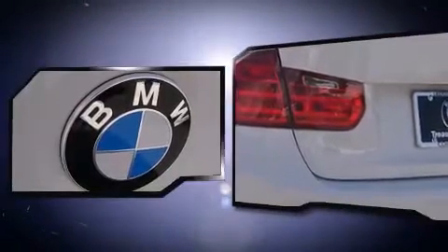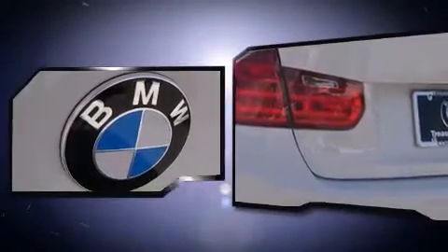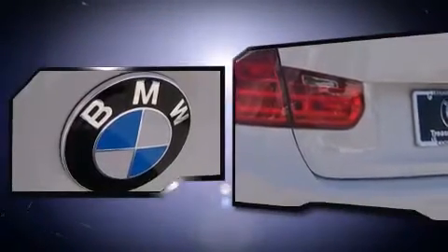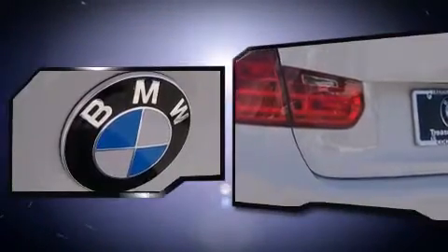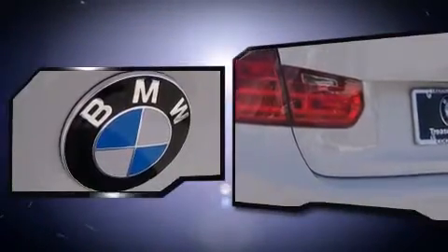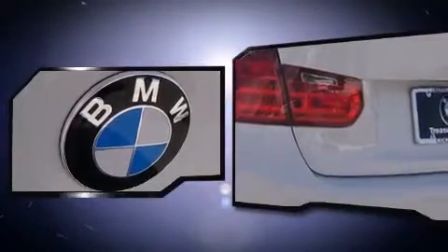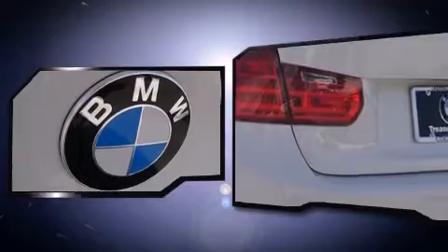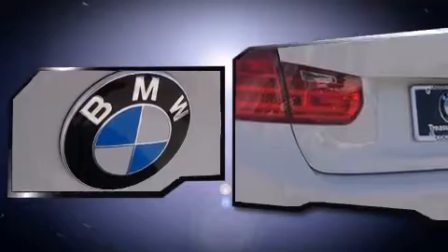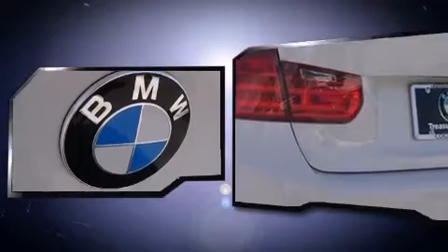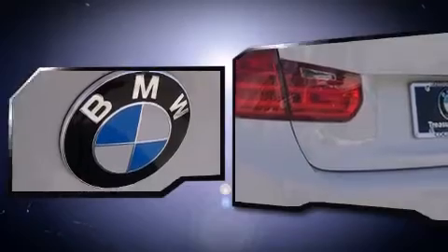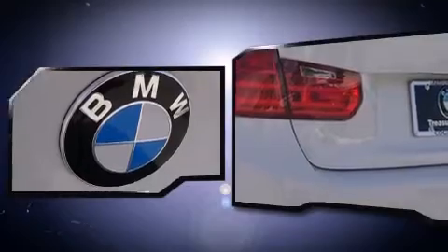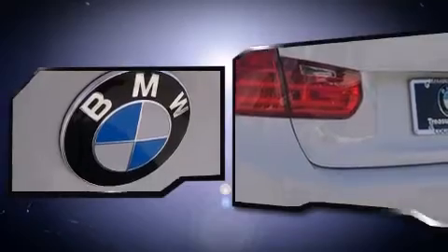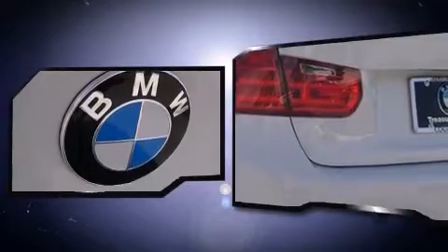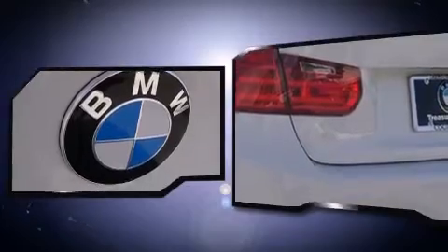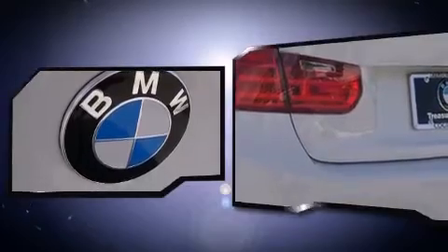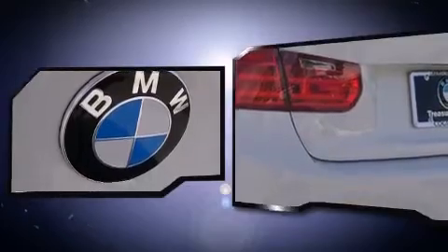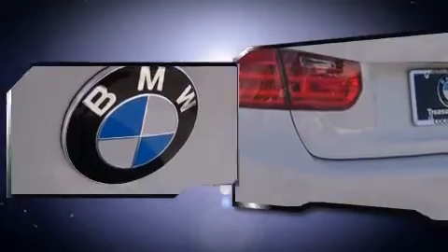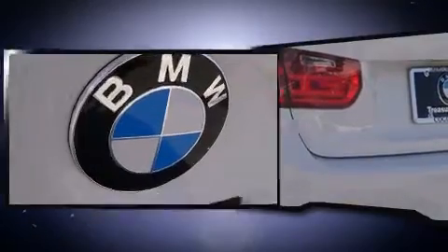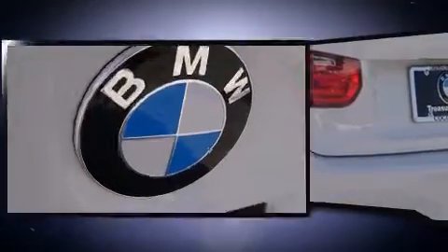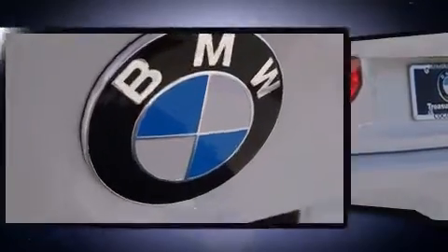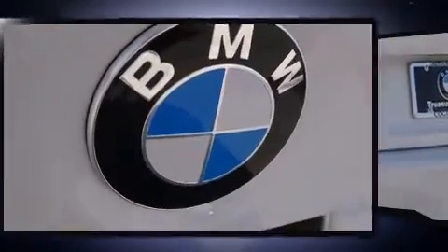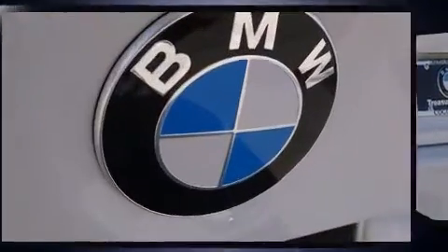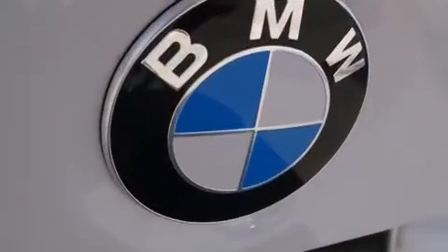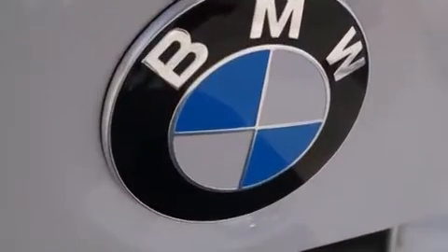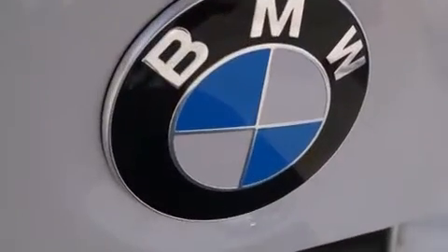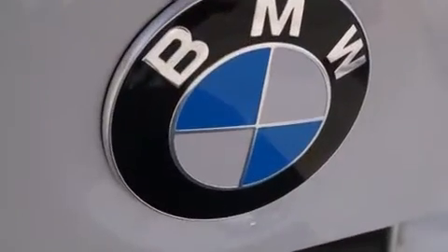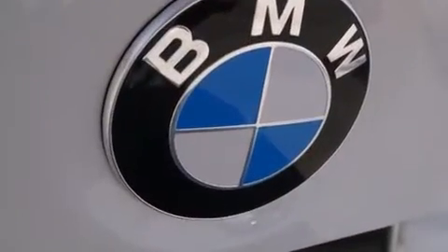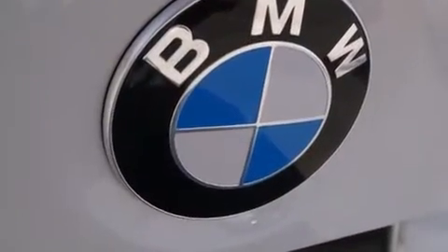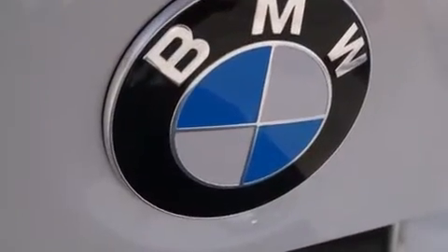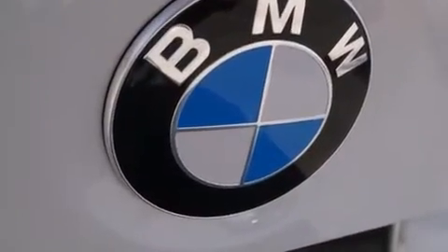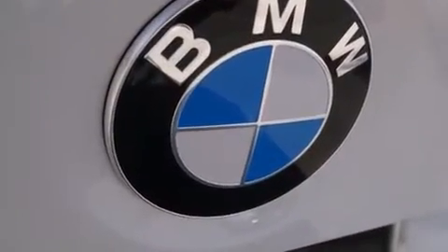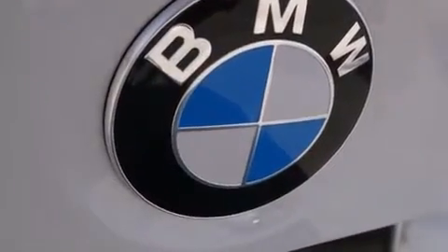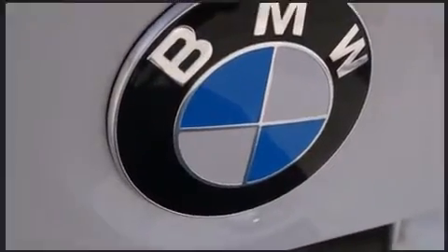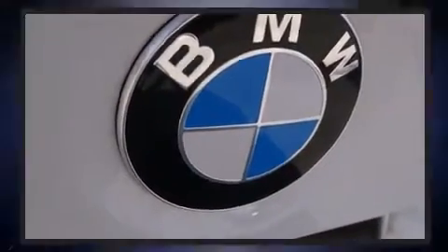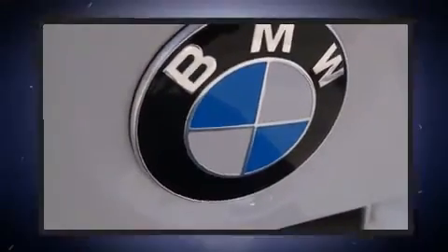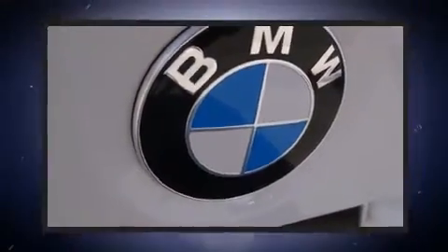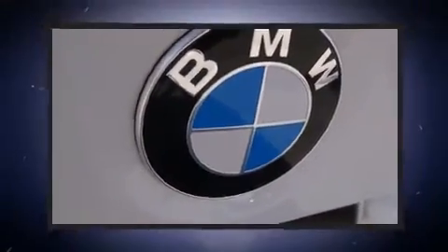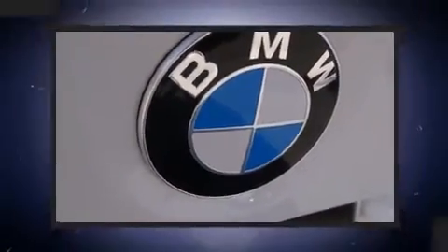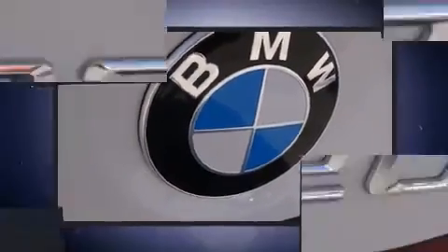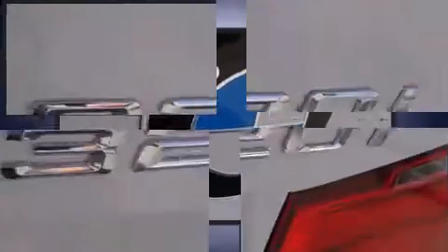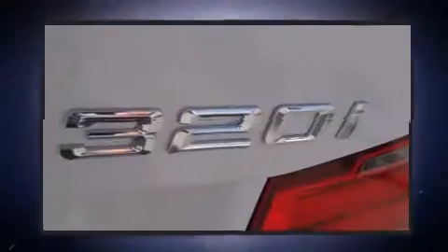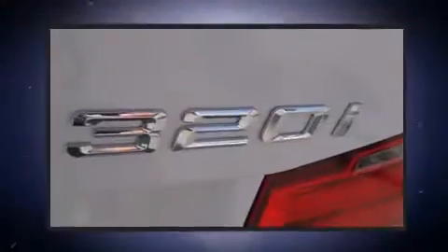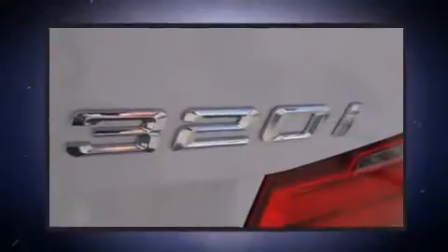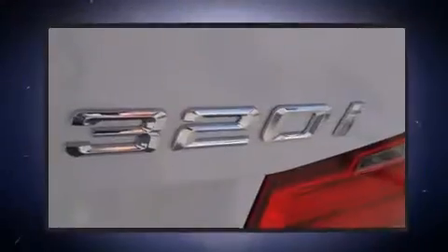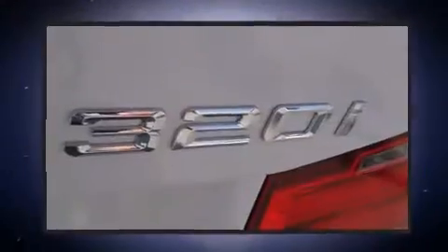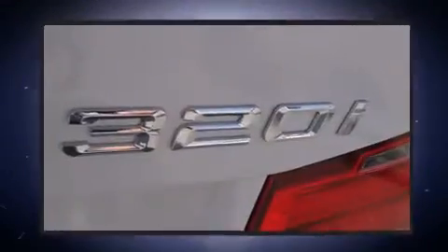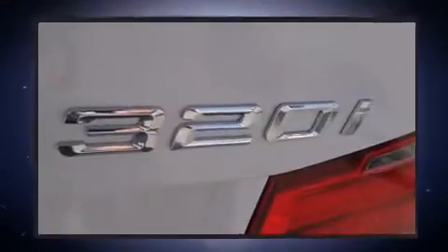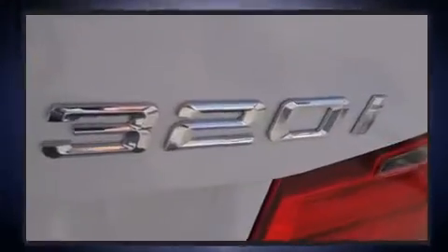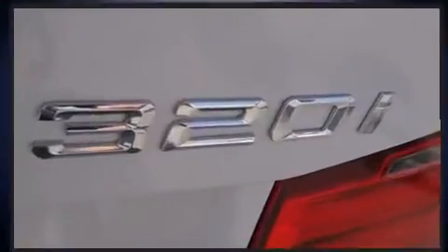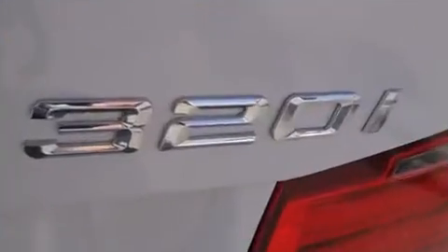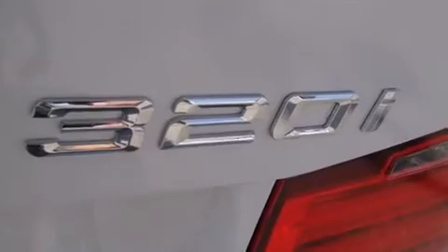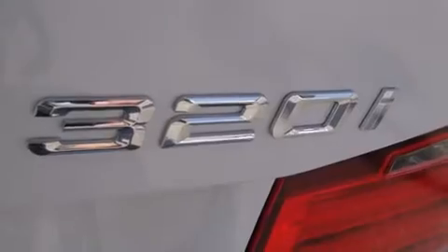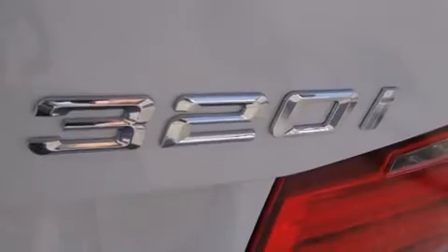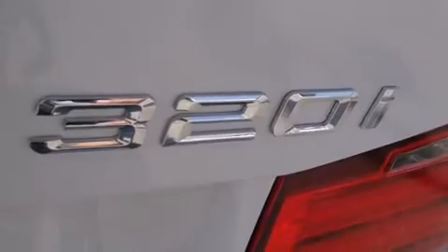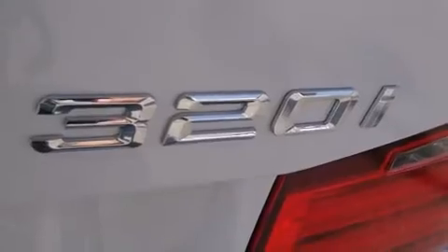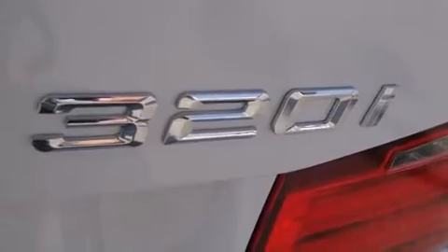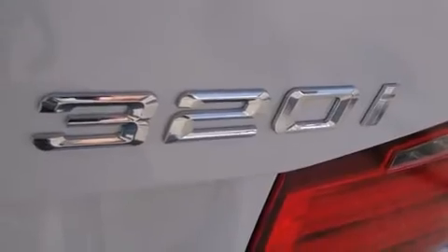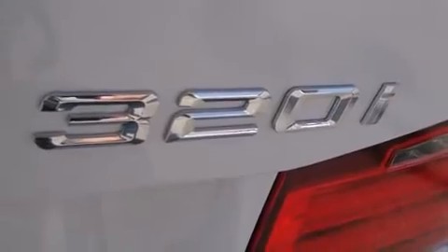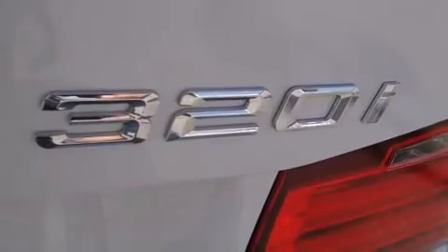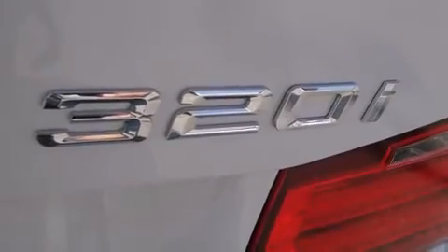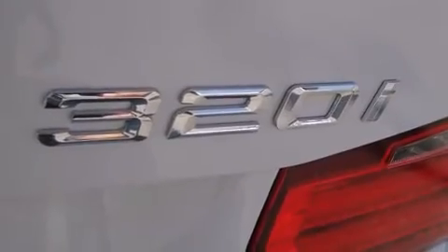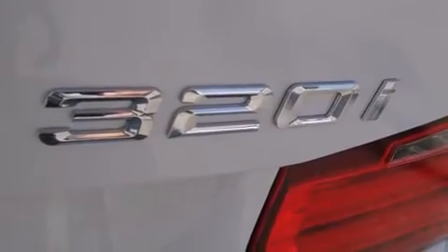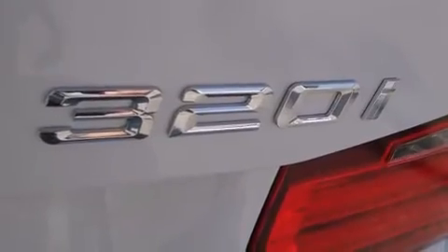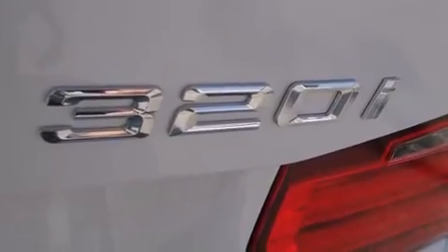BMW prioritized comfort and style by including power front seats, fully automatic headlights, and more.